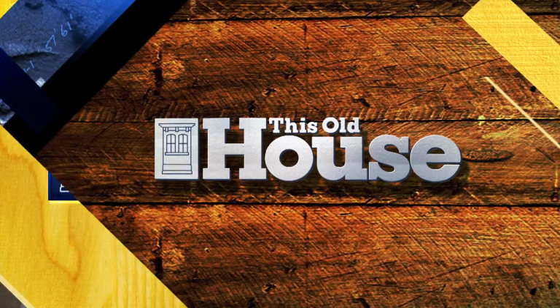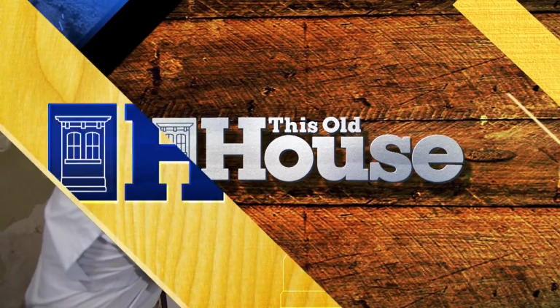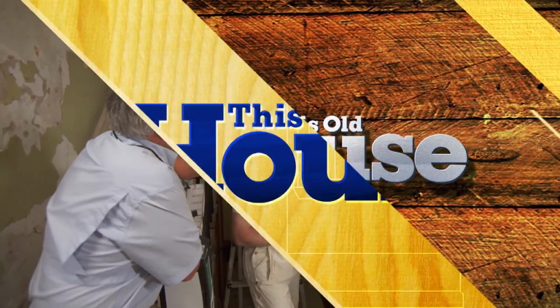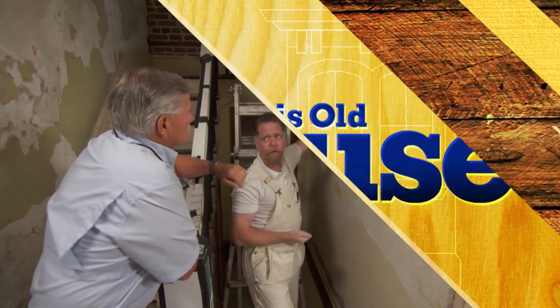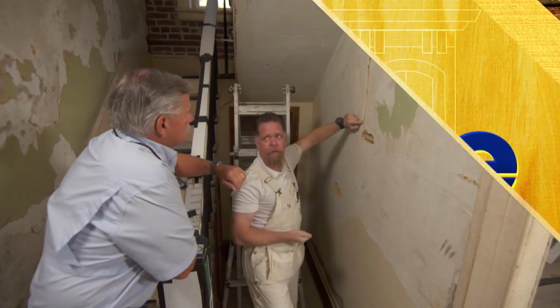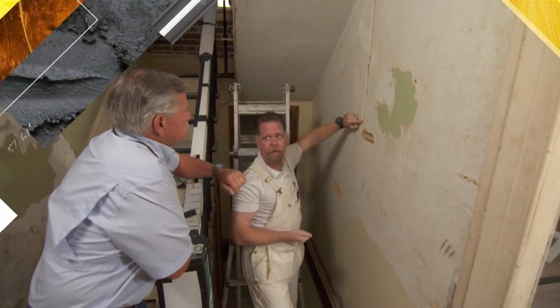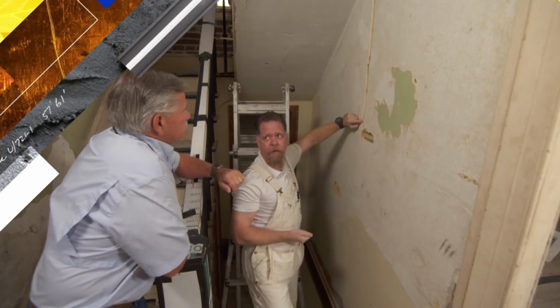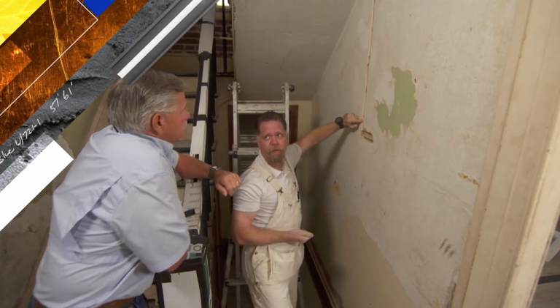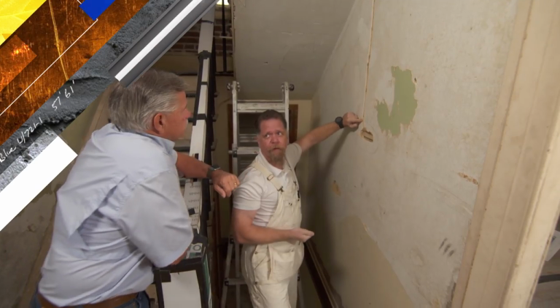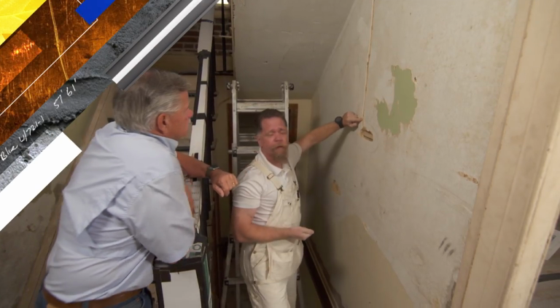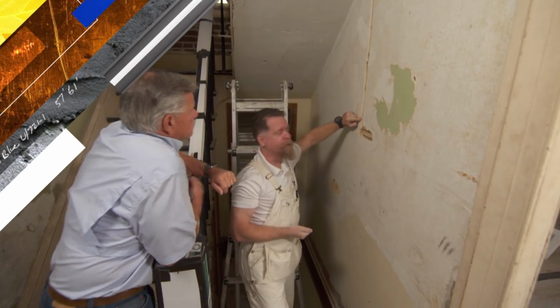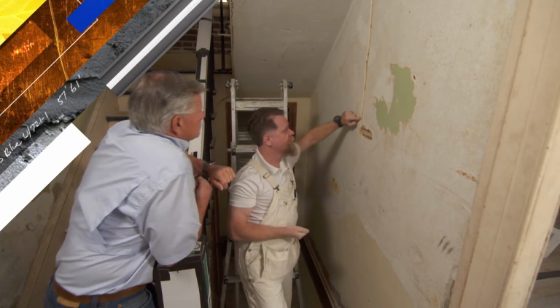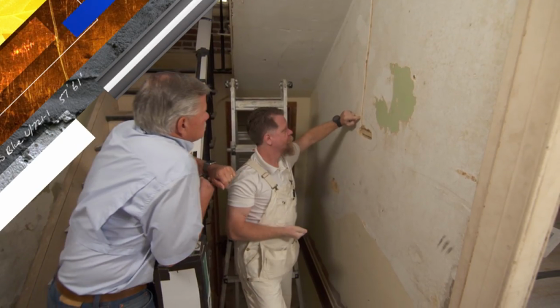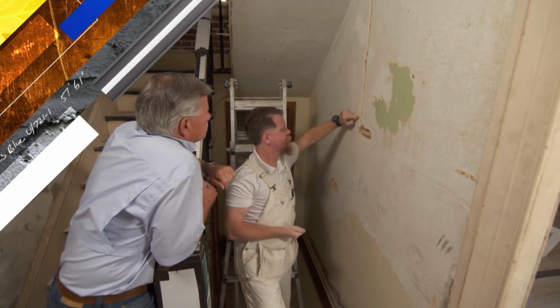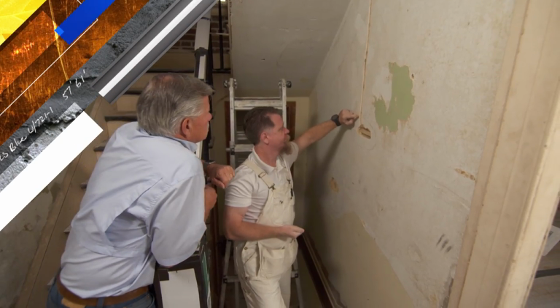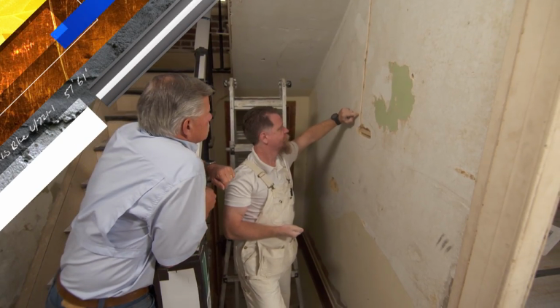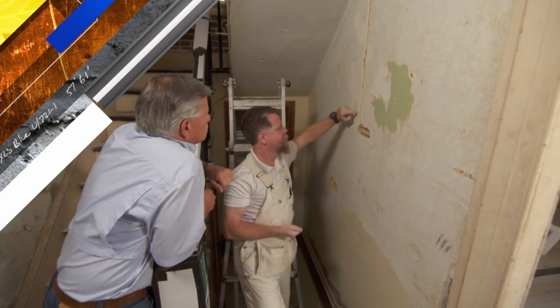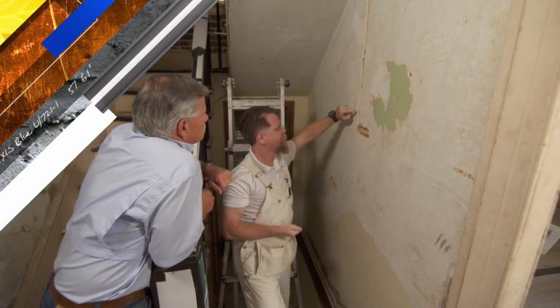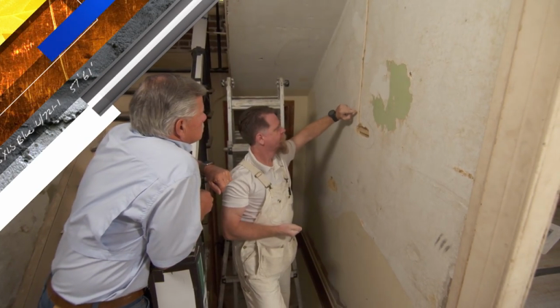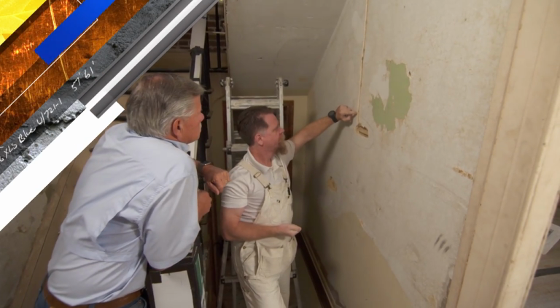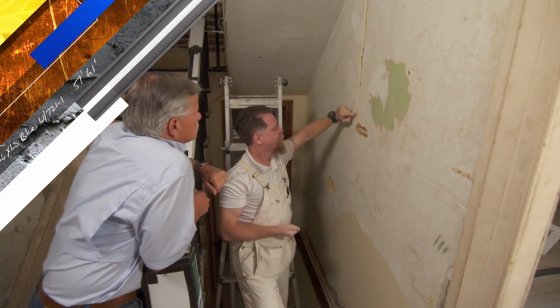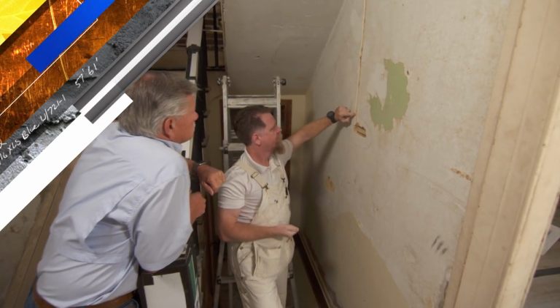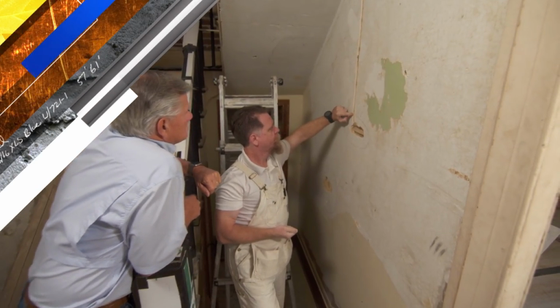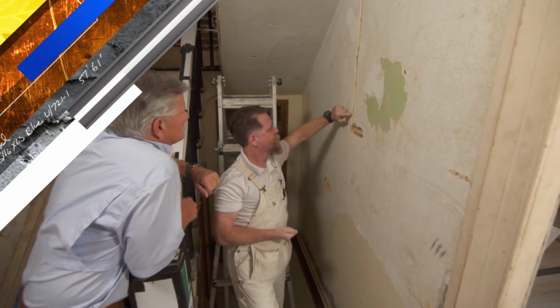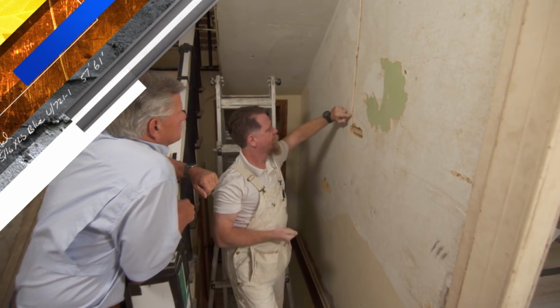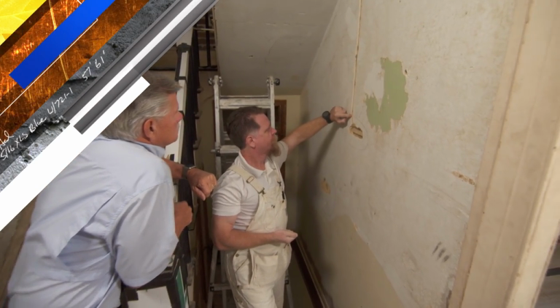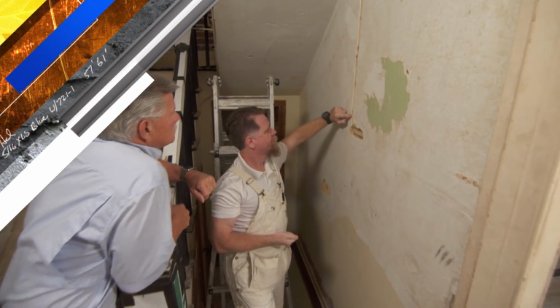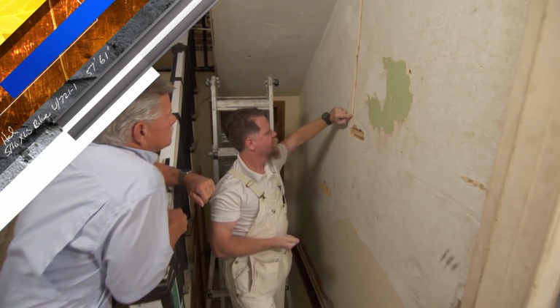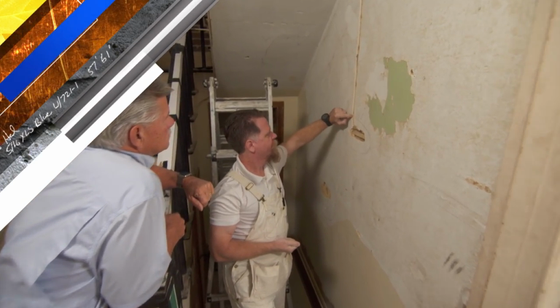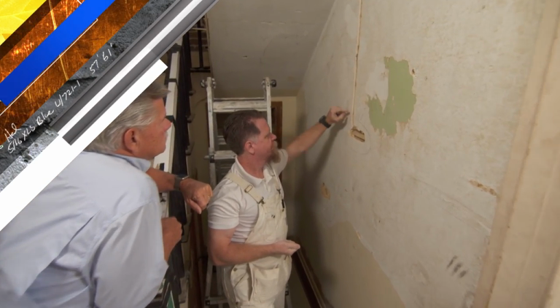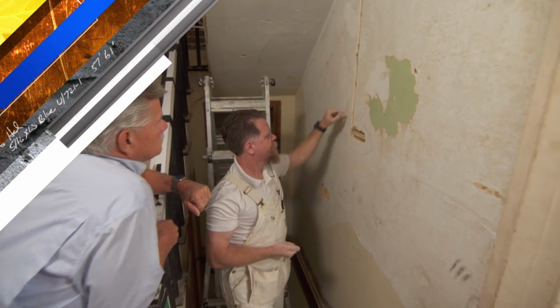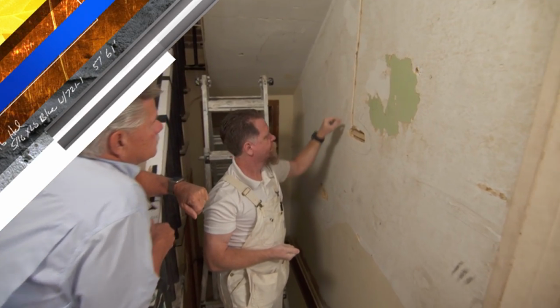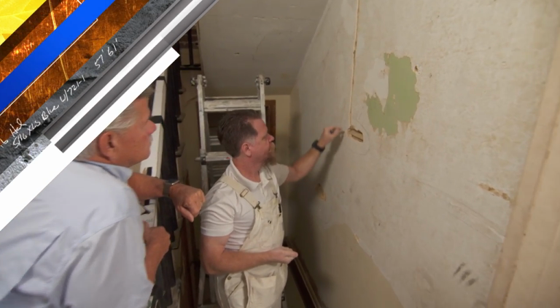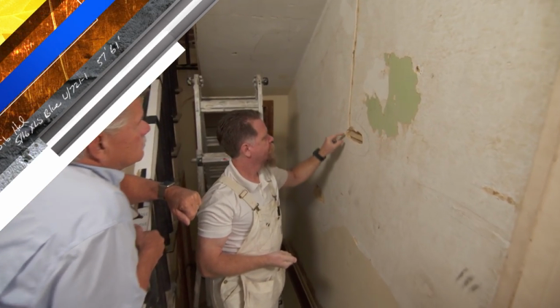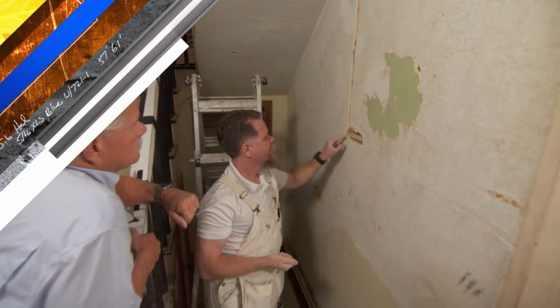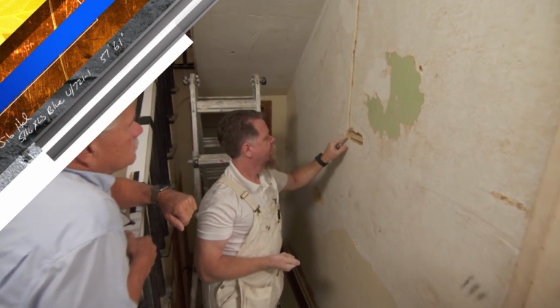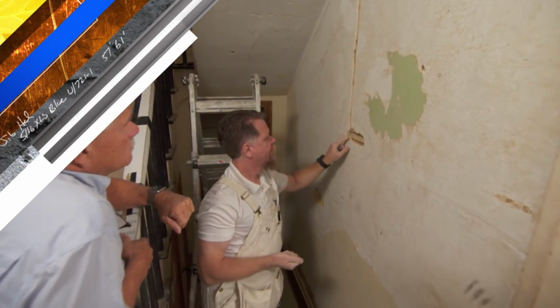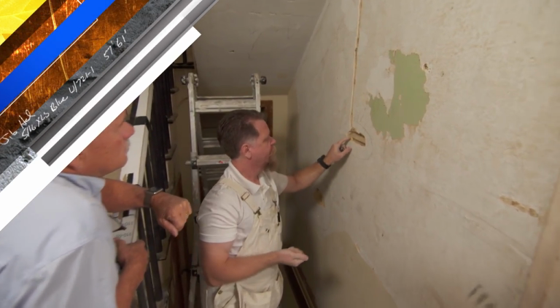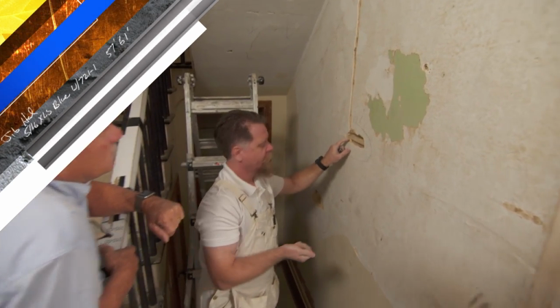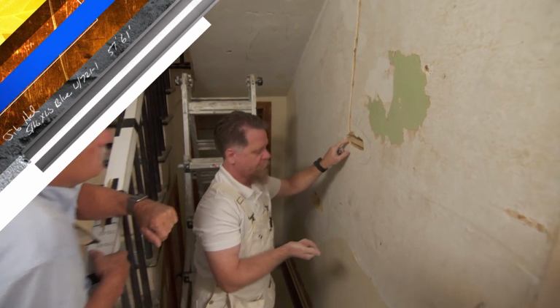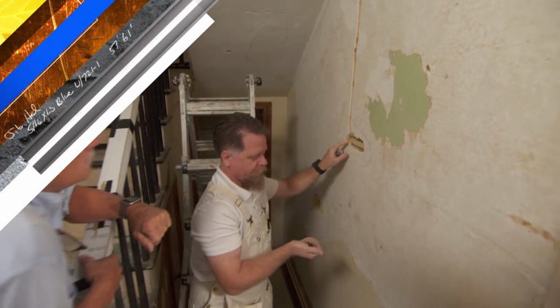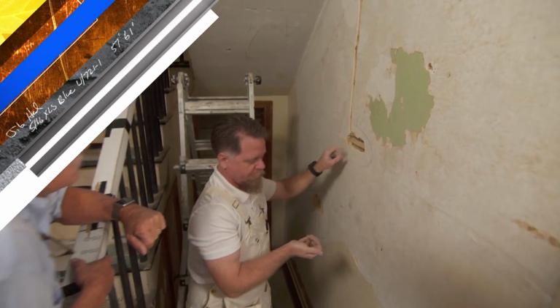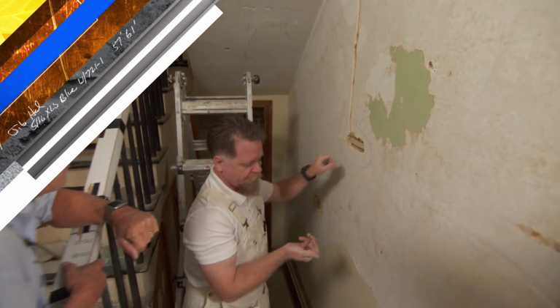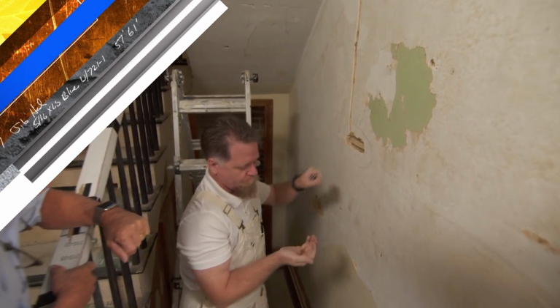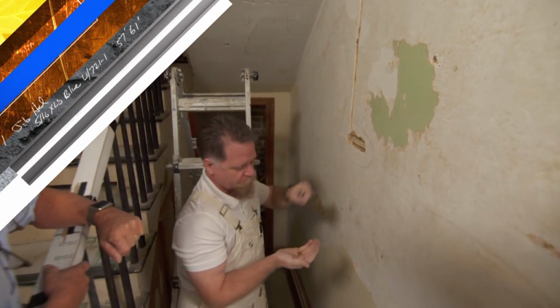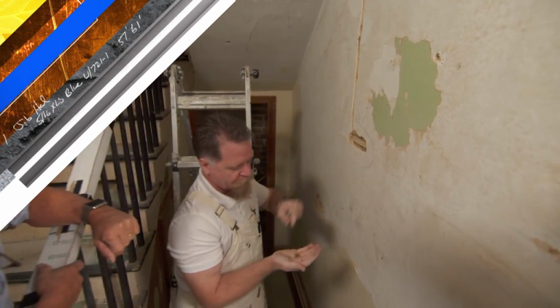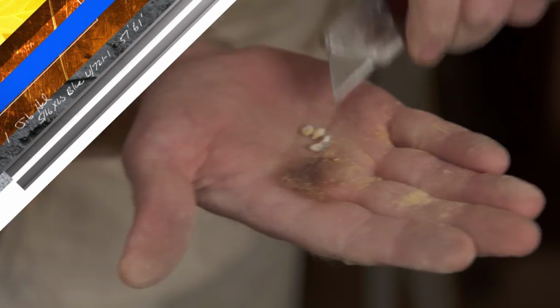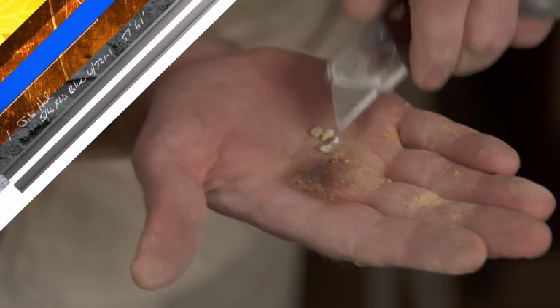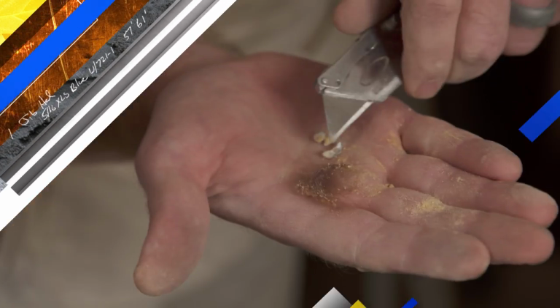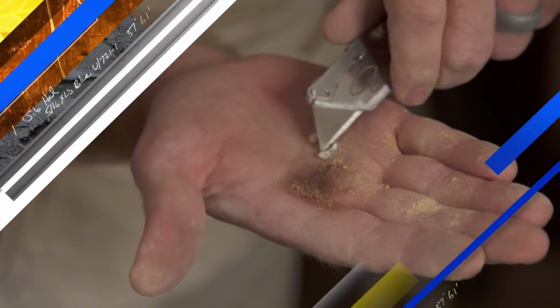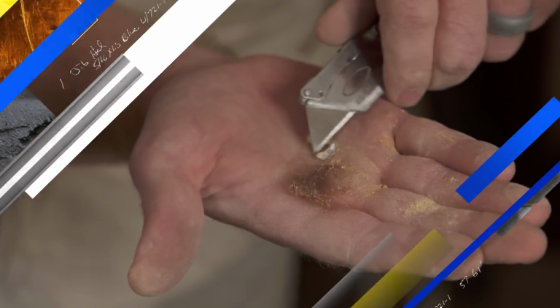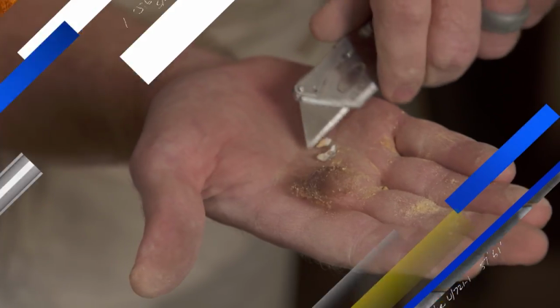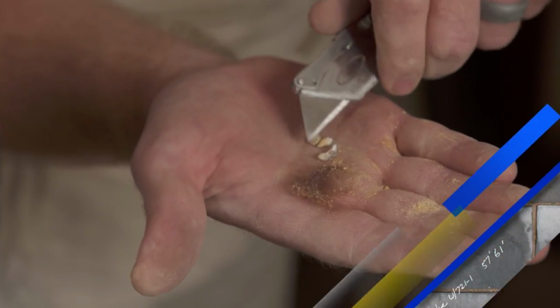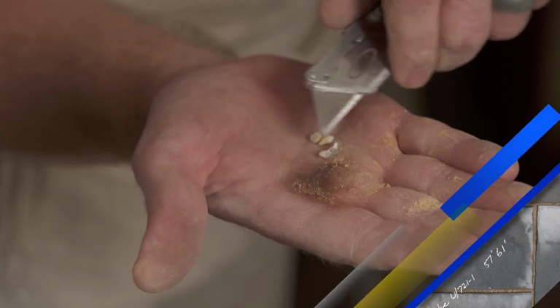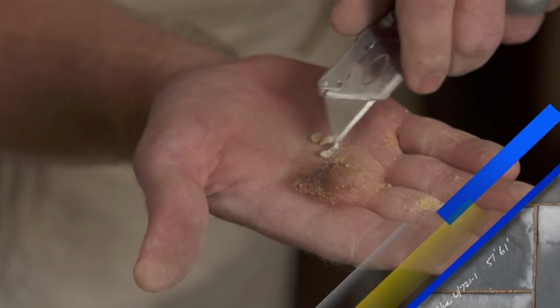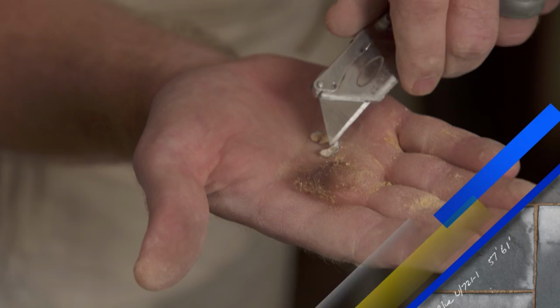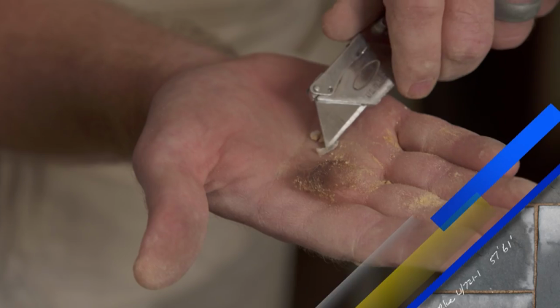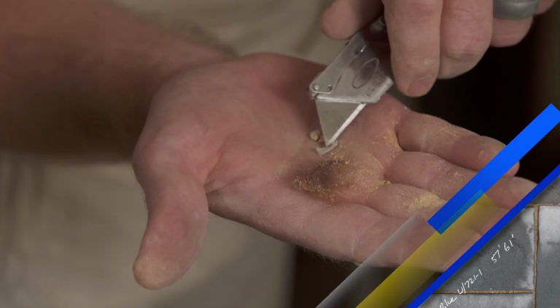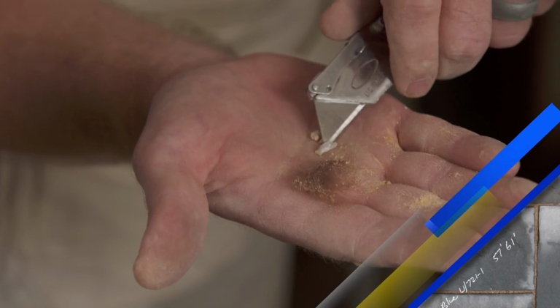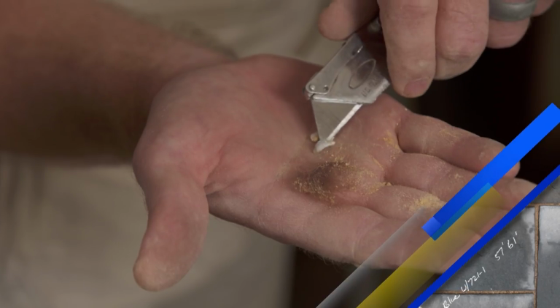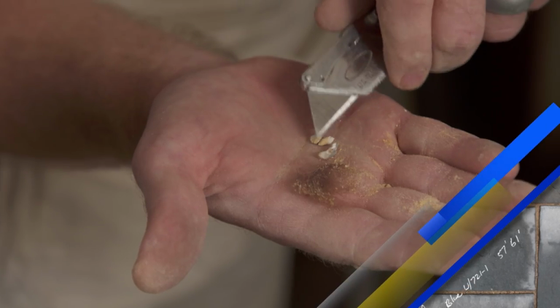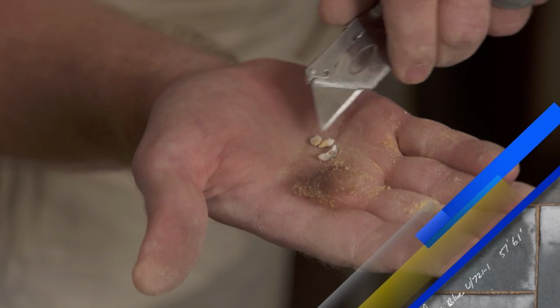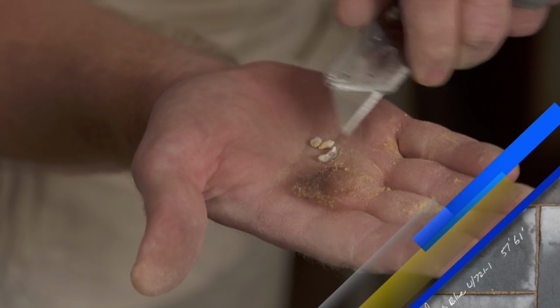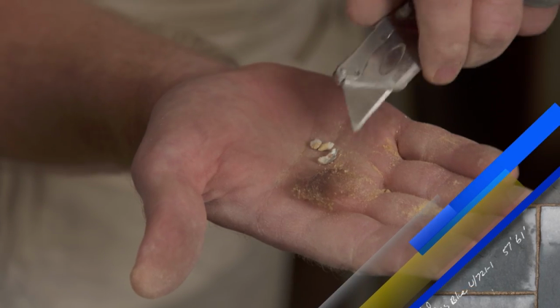Today on This Old House, we're going to repair some 19th-century plaster. I believe this is made out of oyster shells. Oh, really?